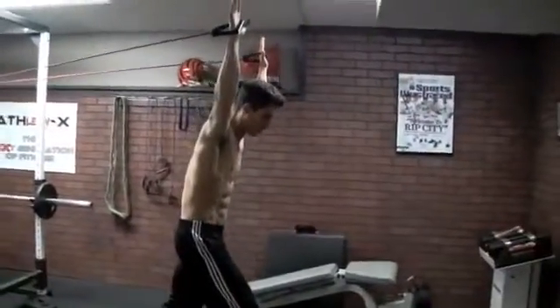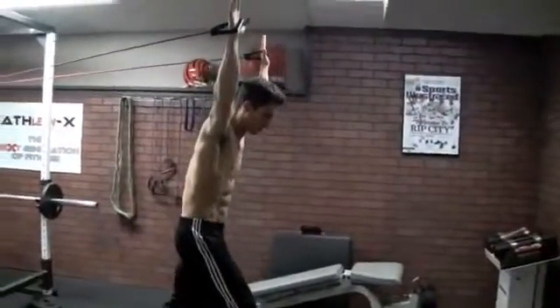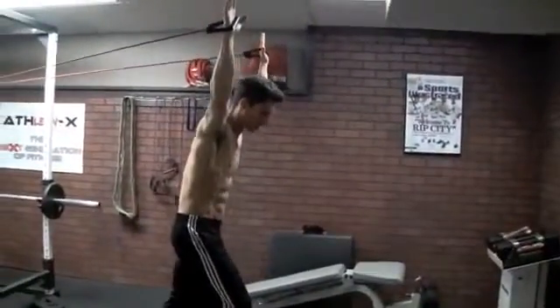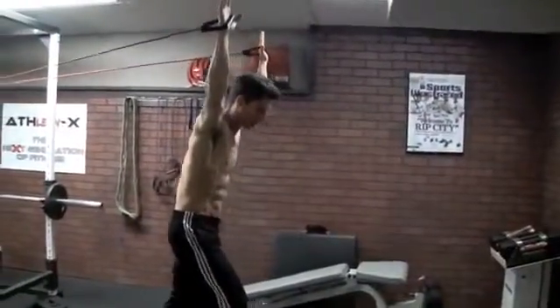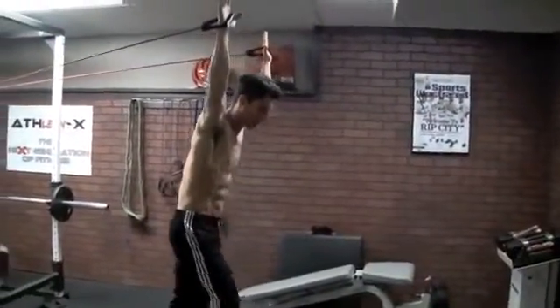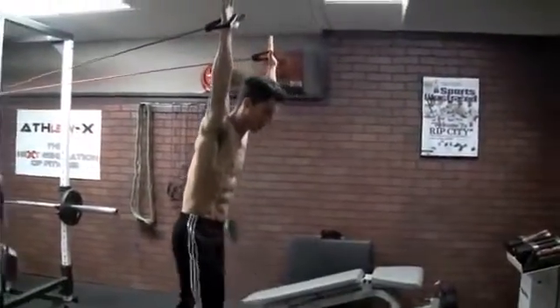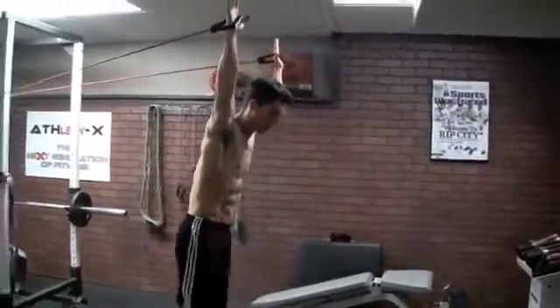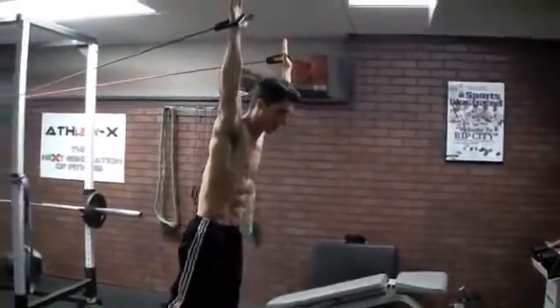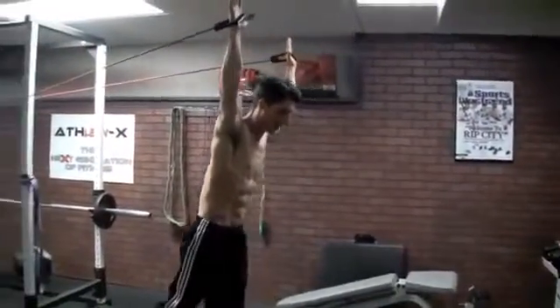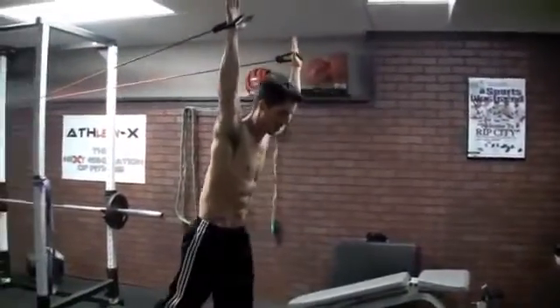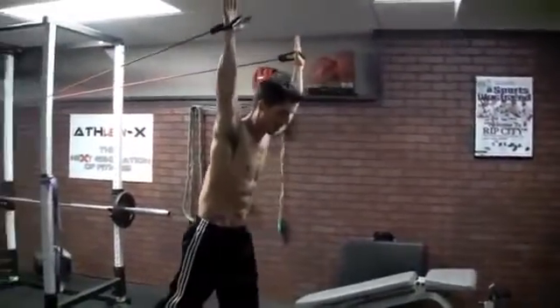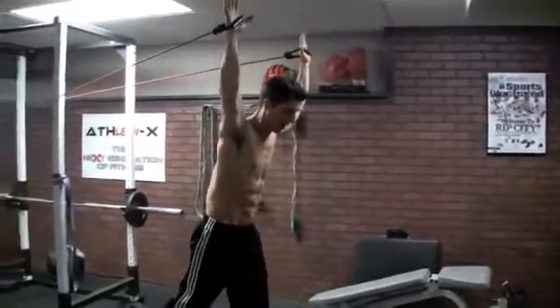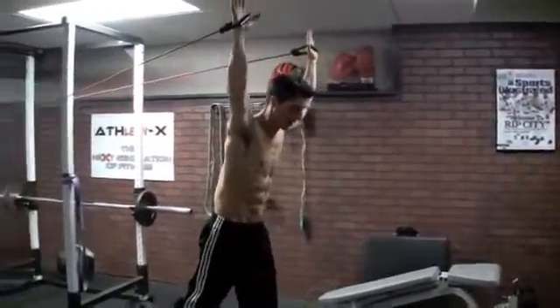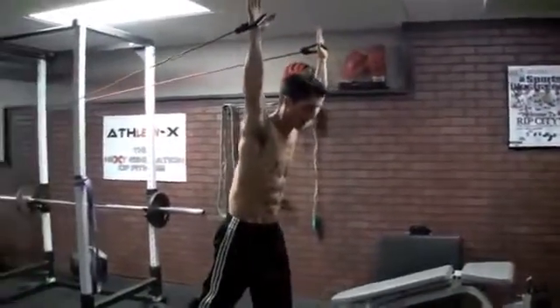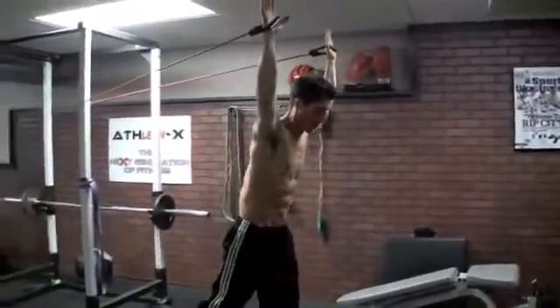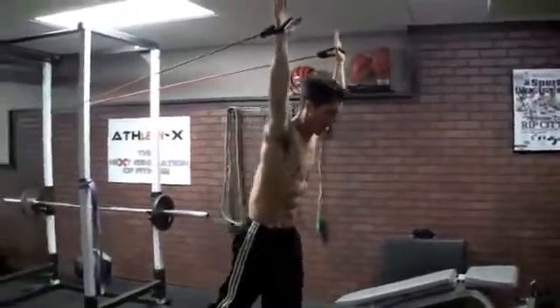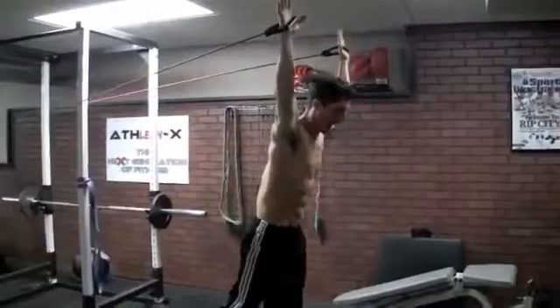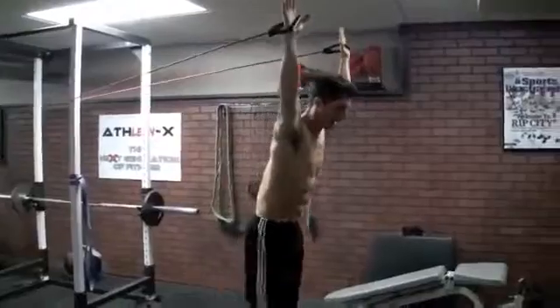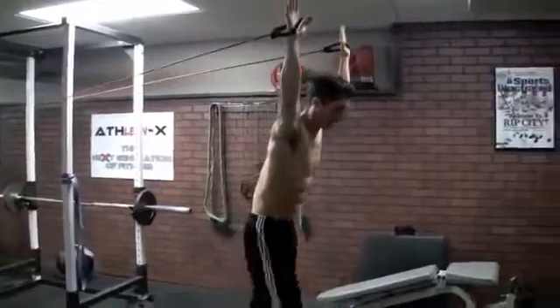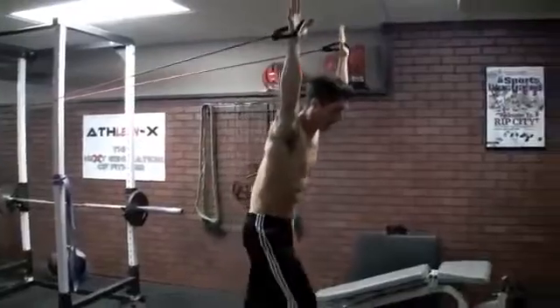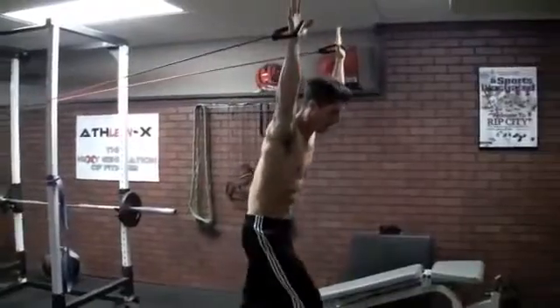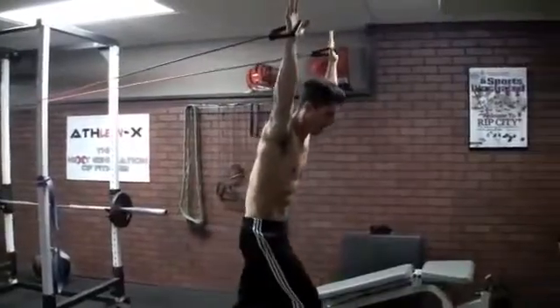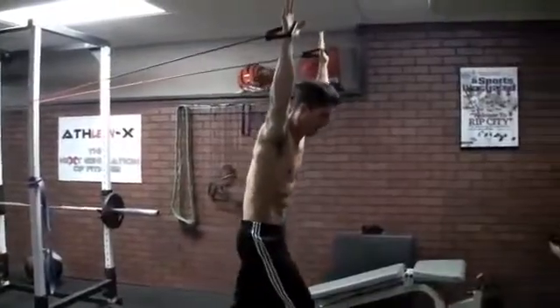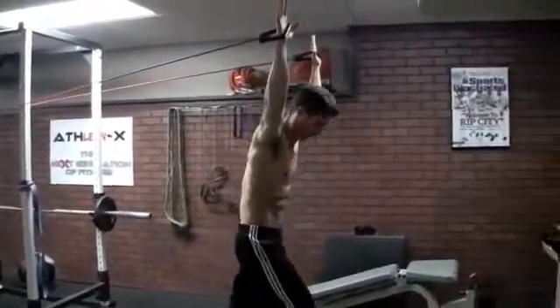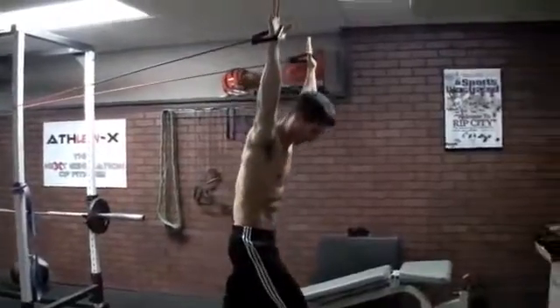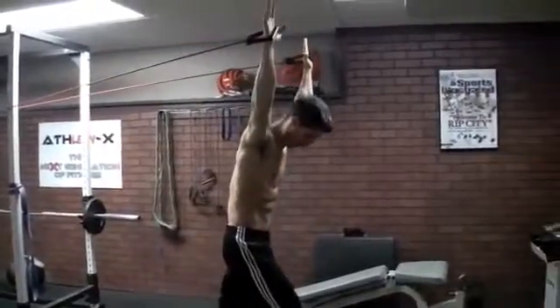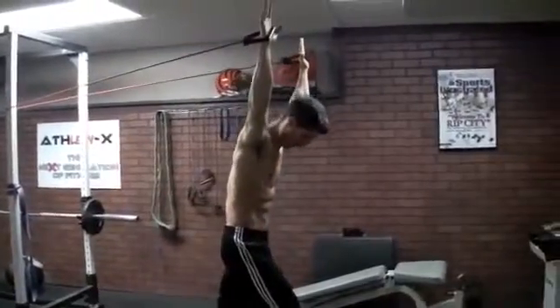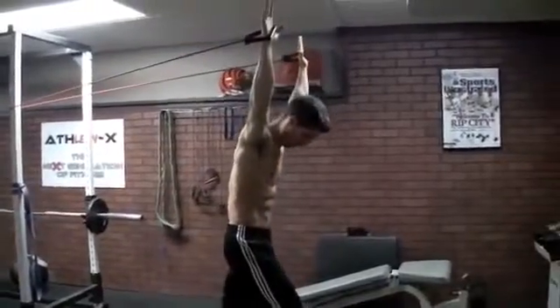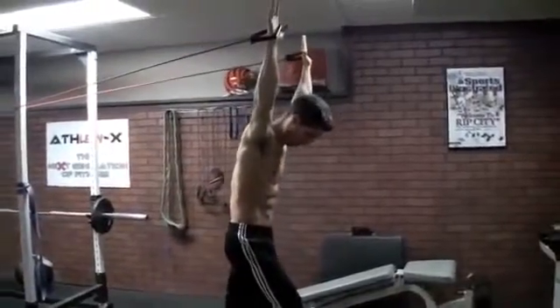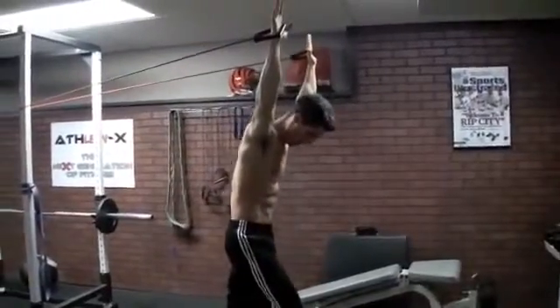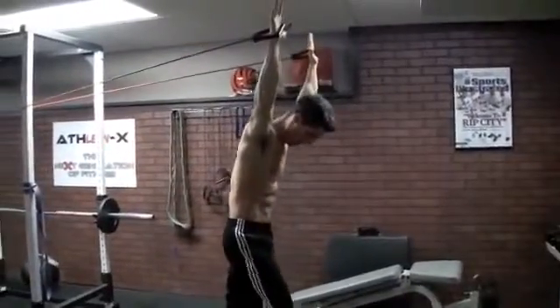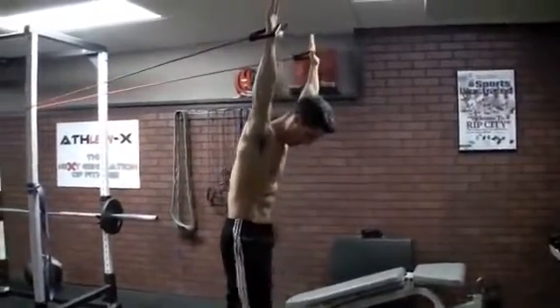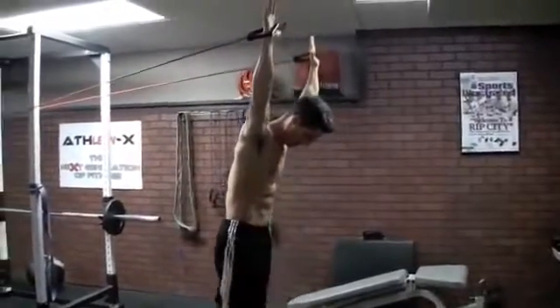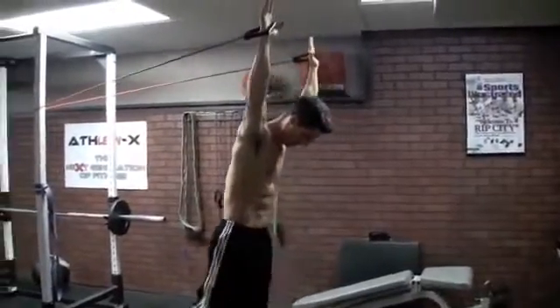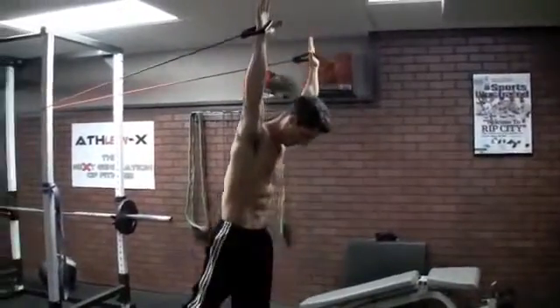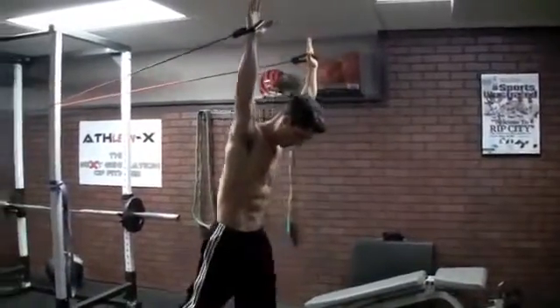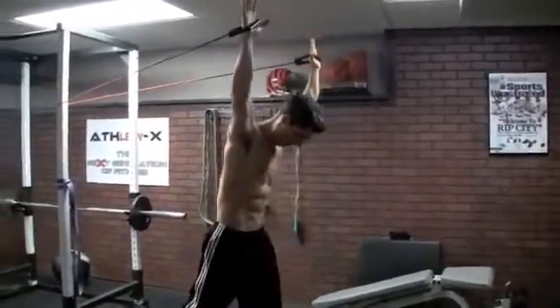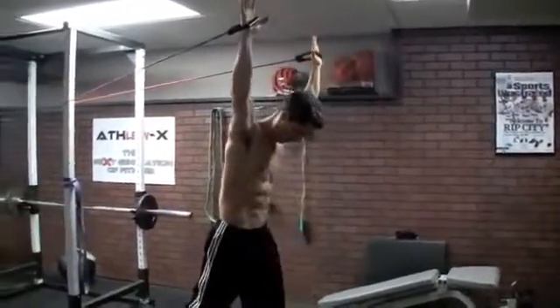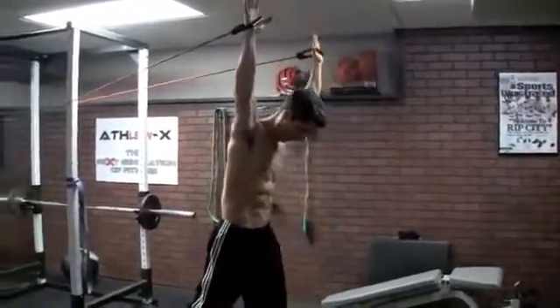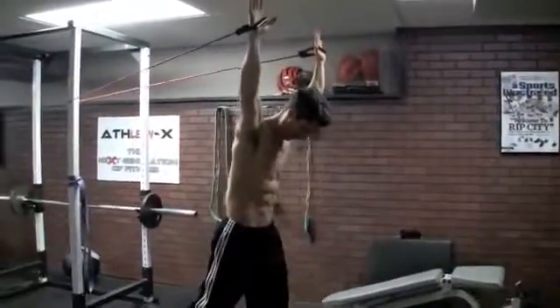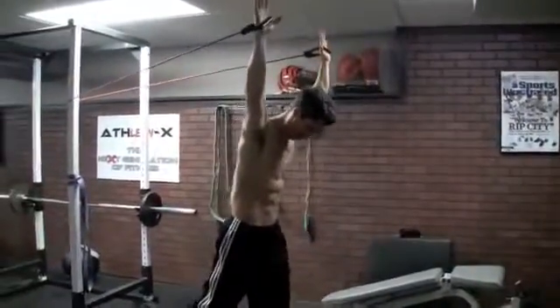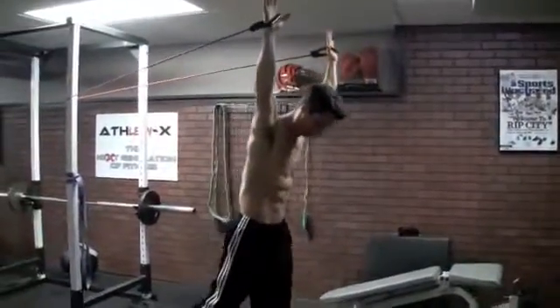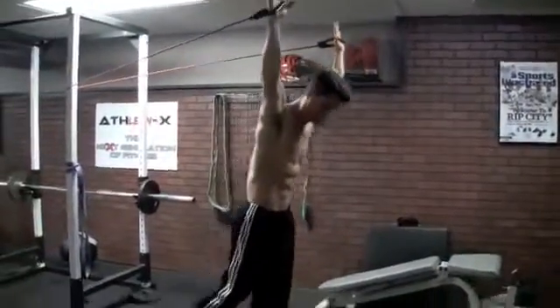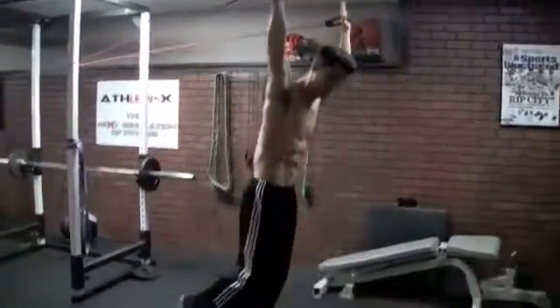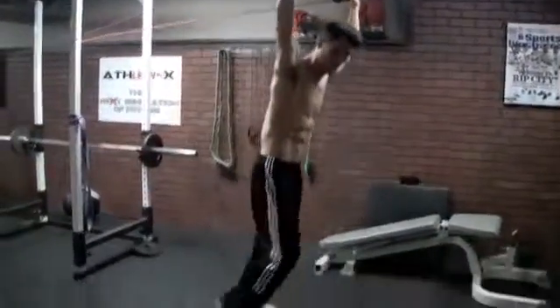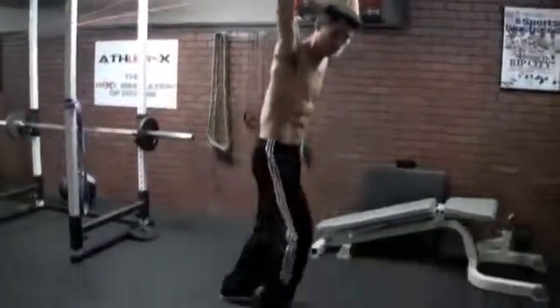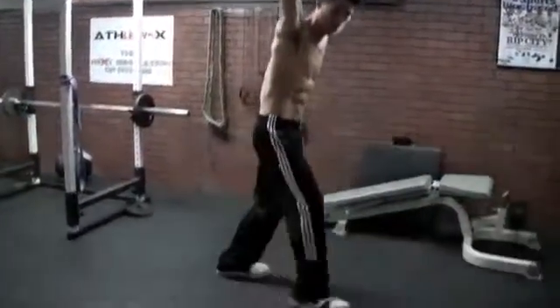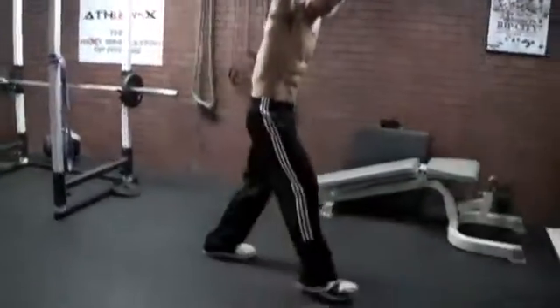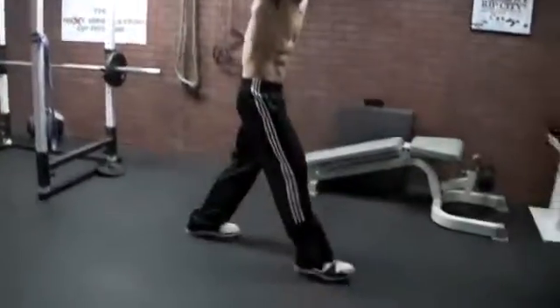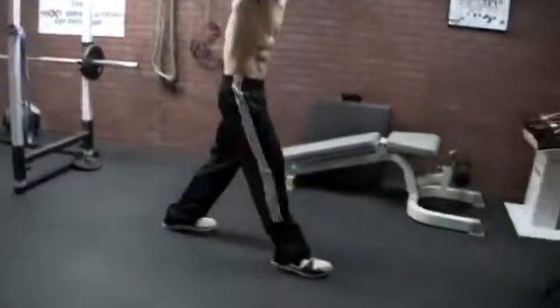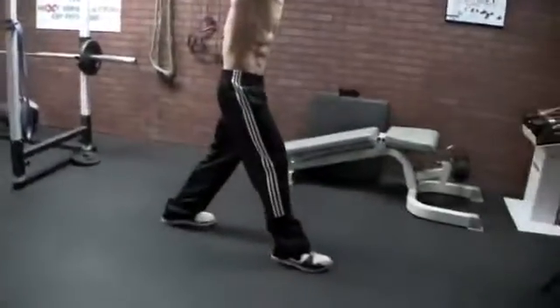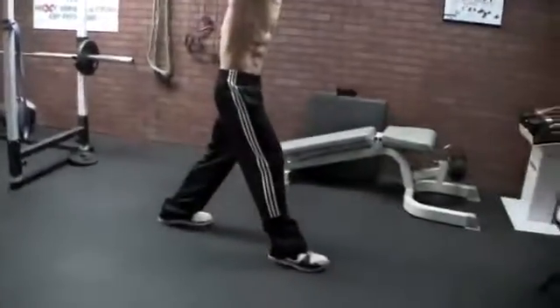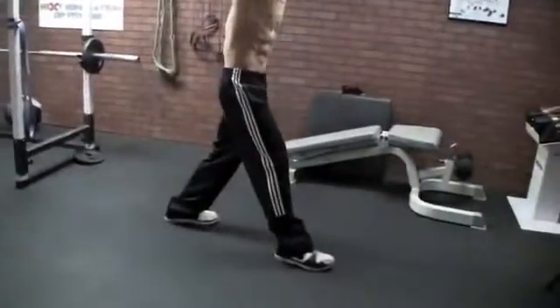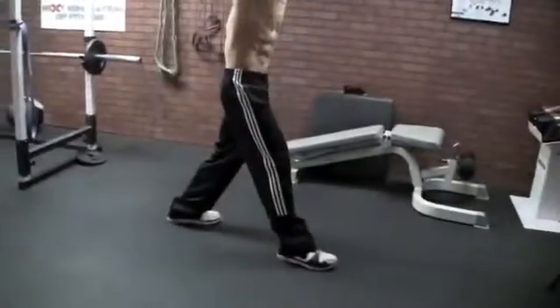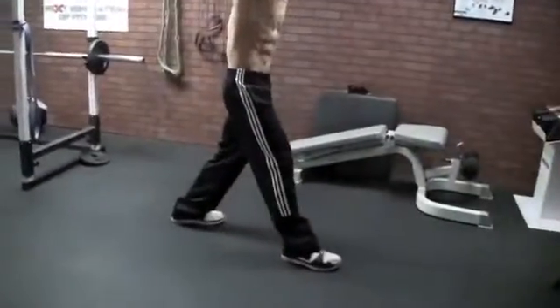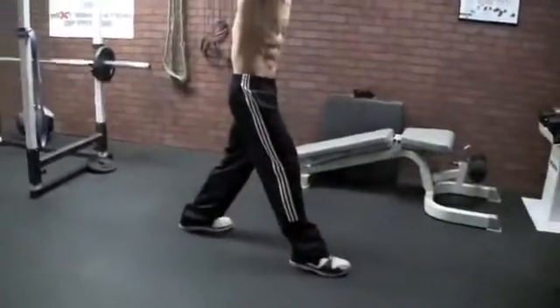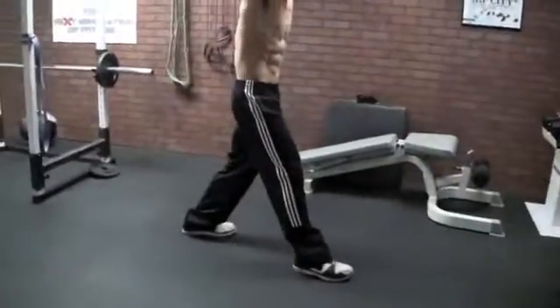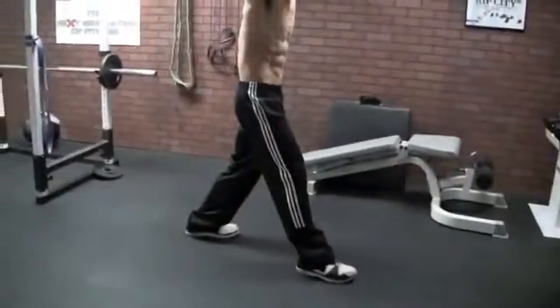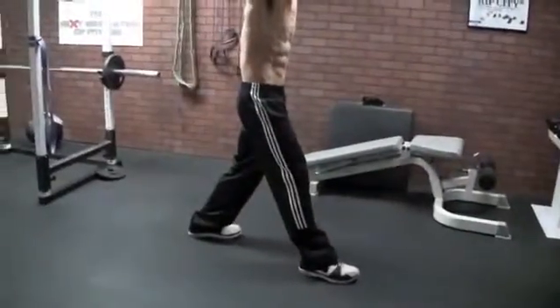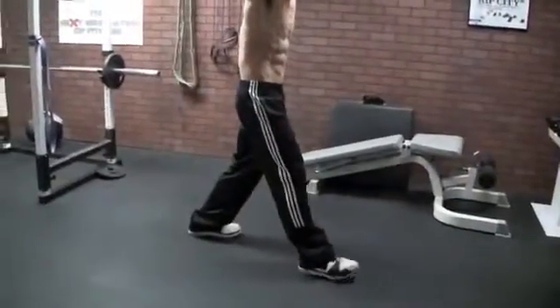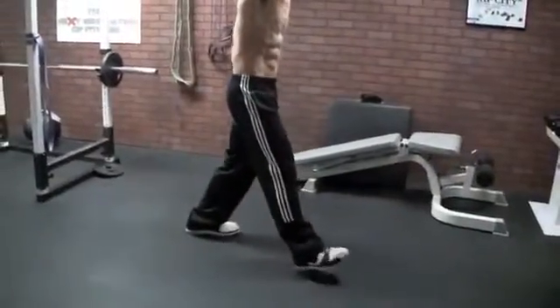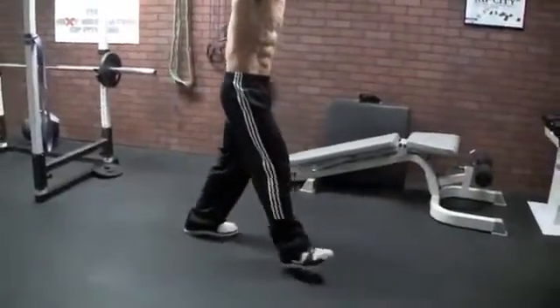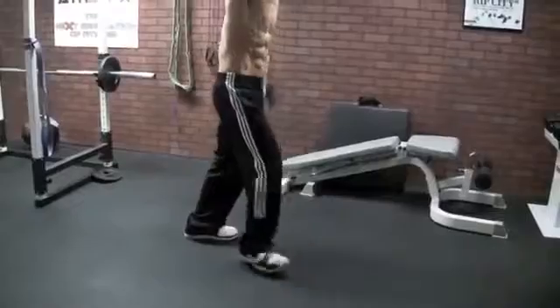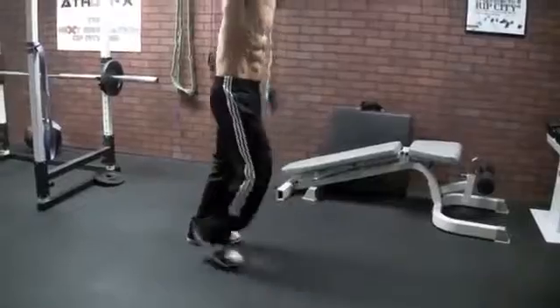I can do a step forward, step back, step forward, step back — and you can see, again, really how much that's working.